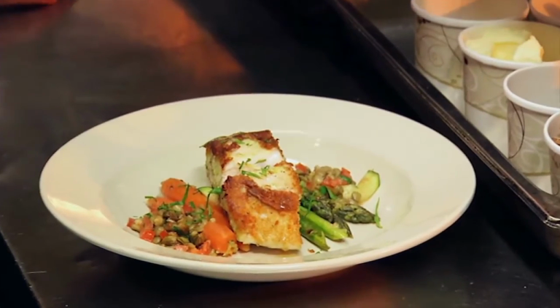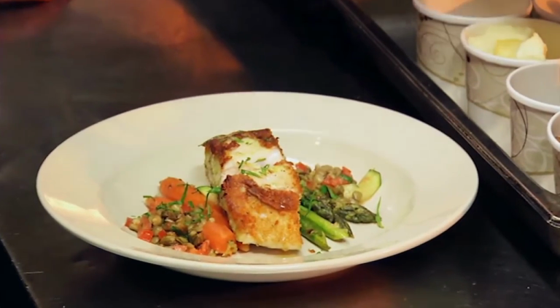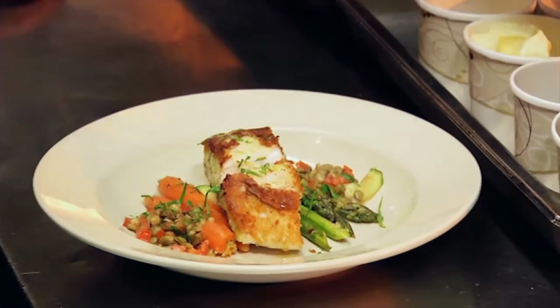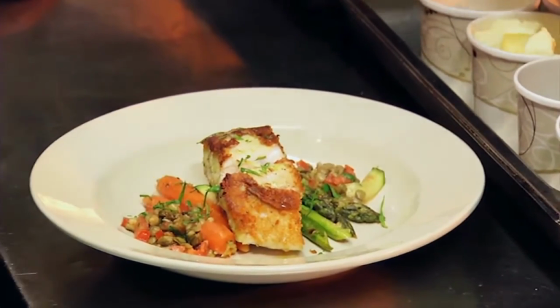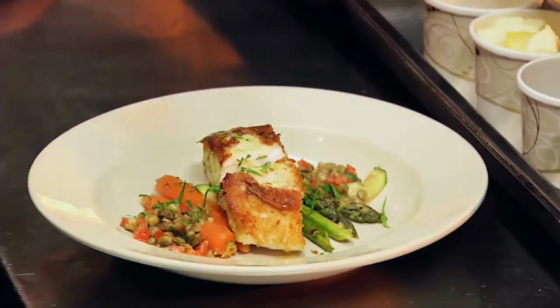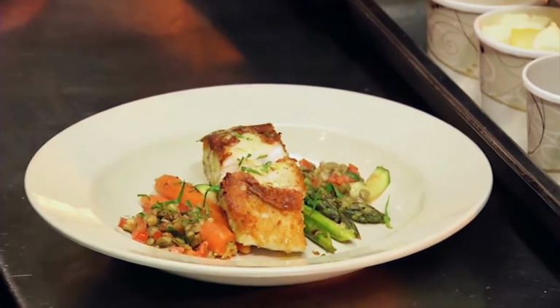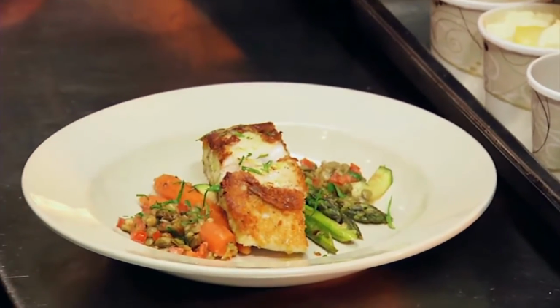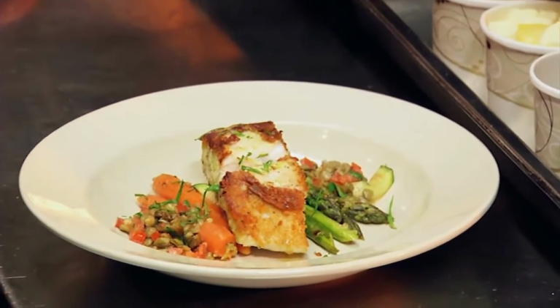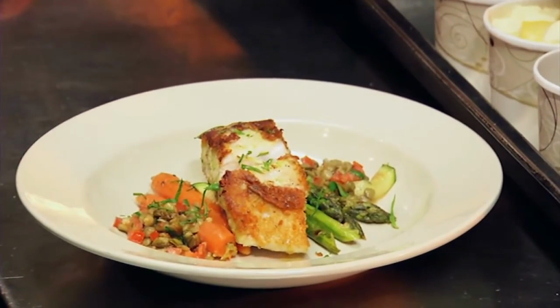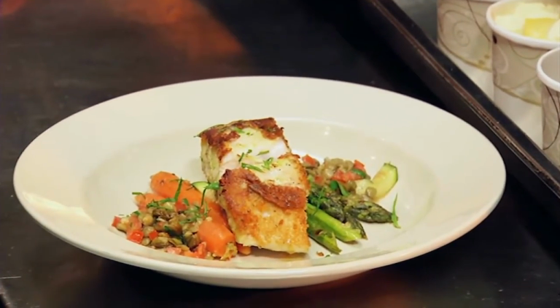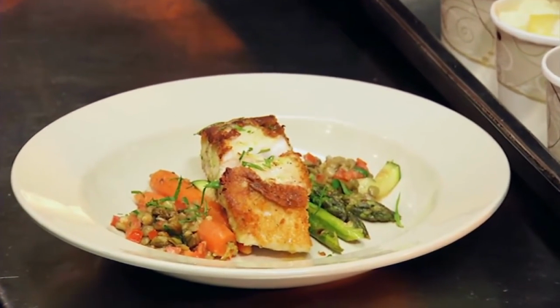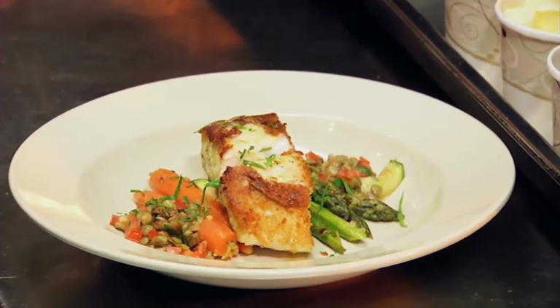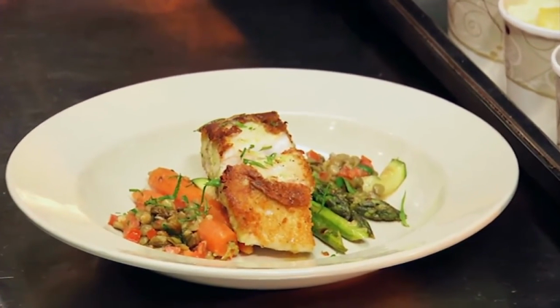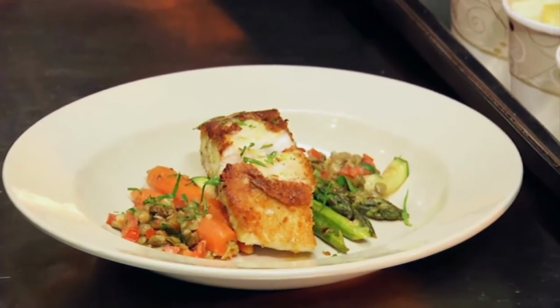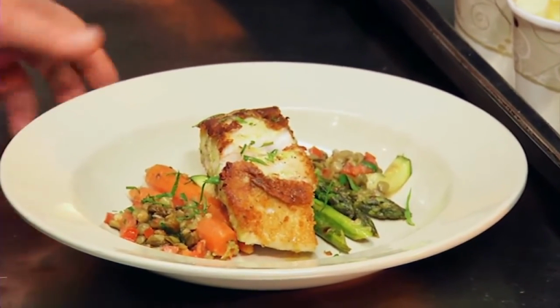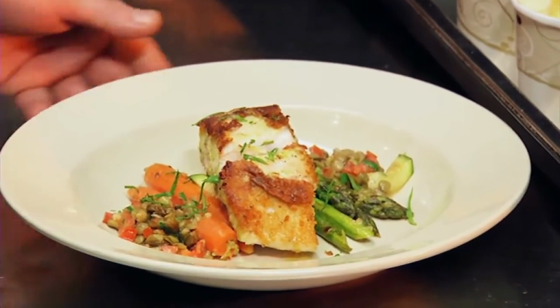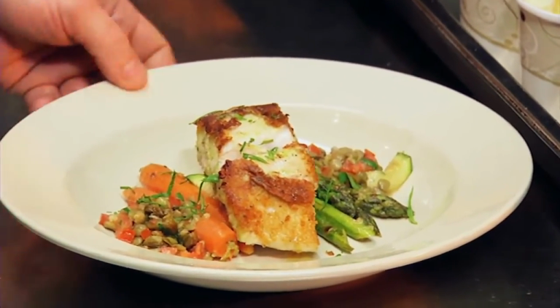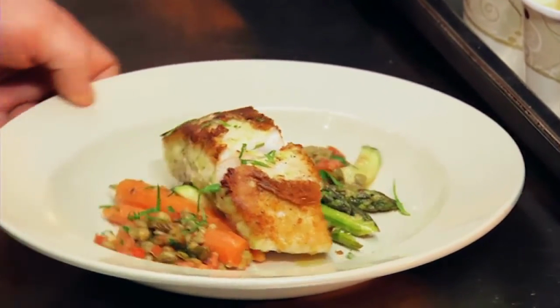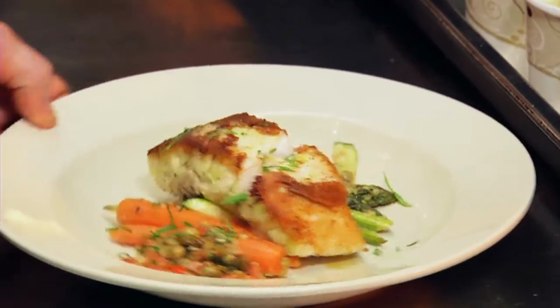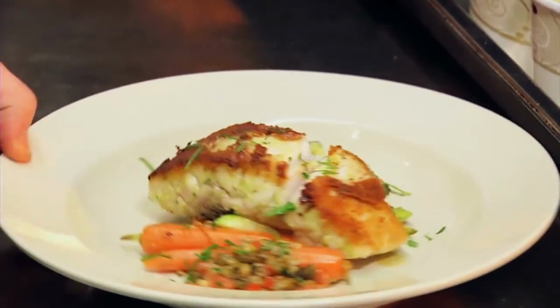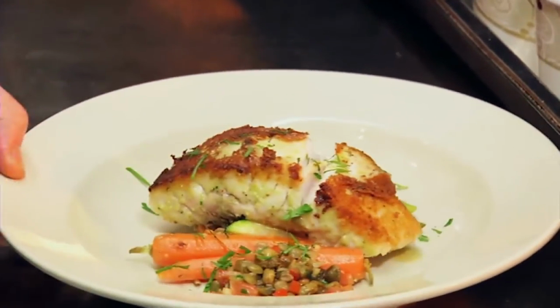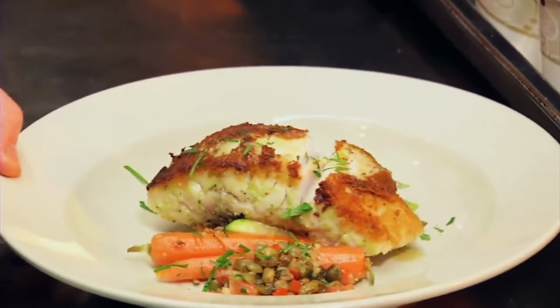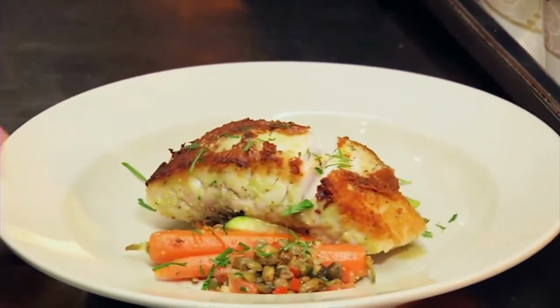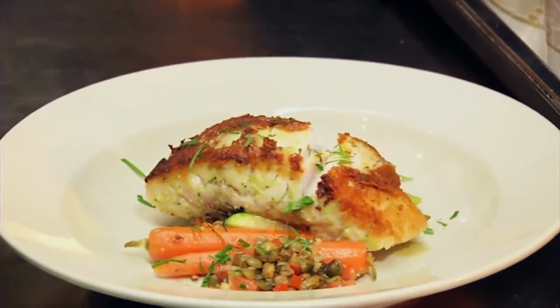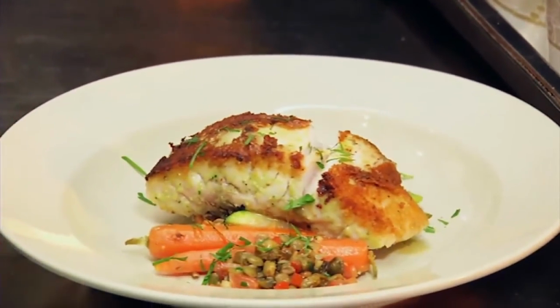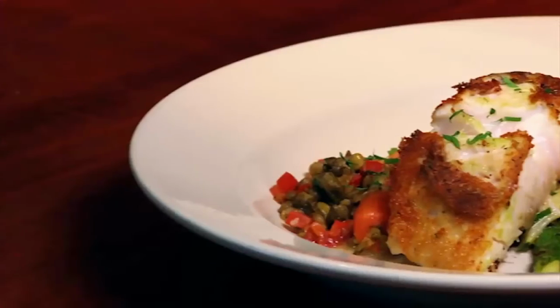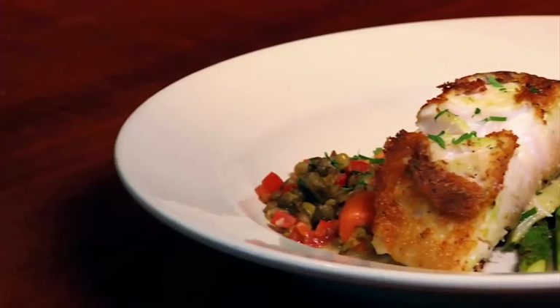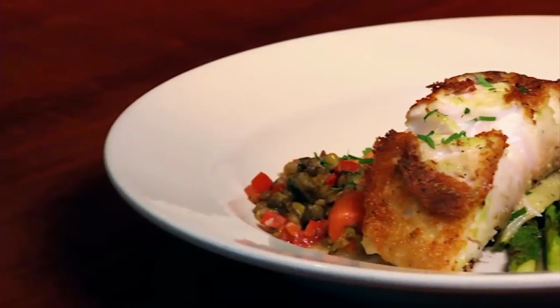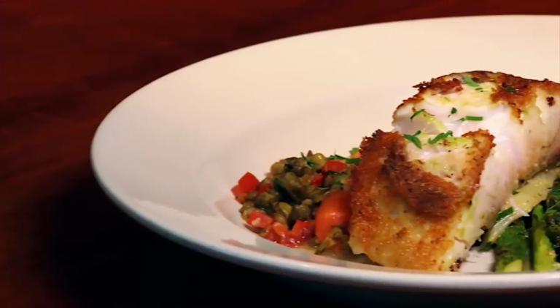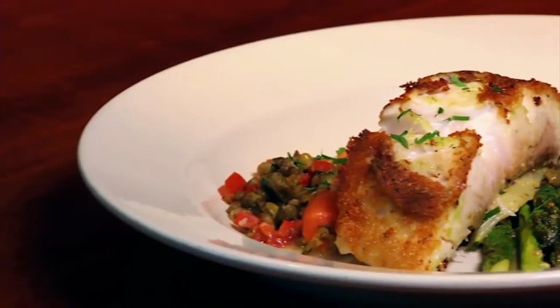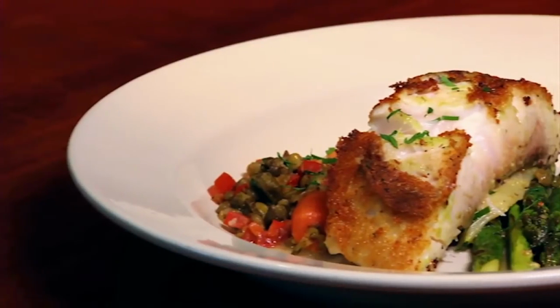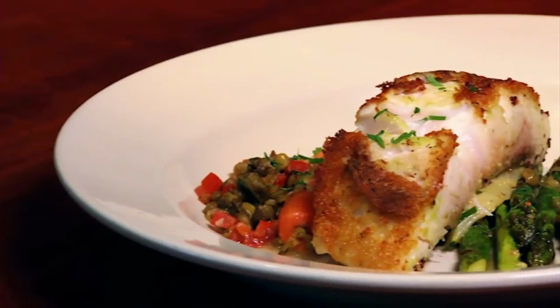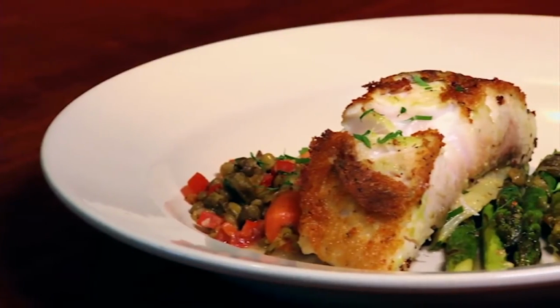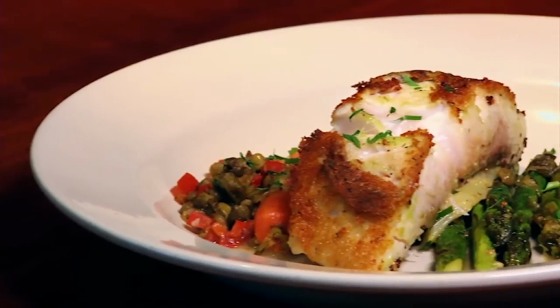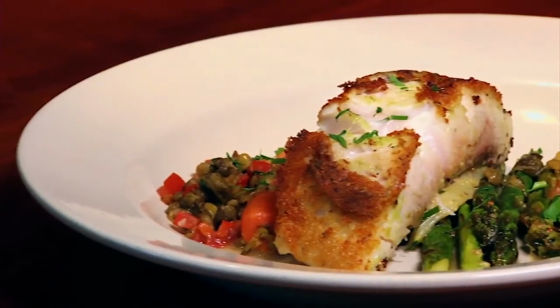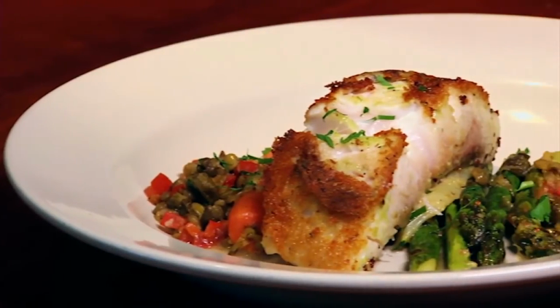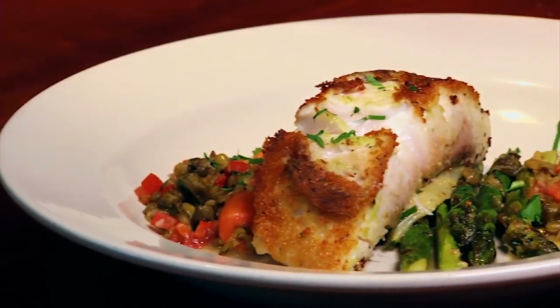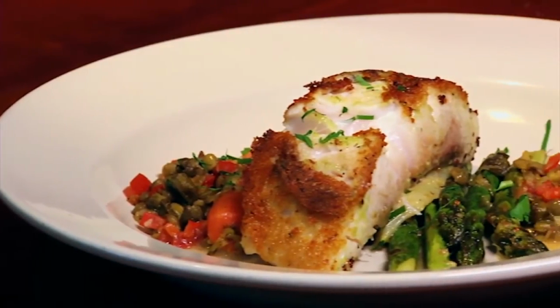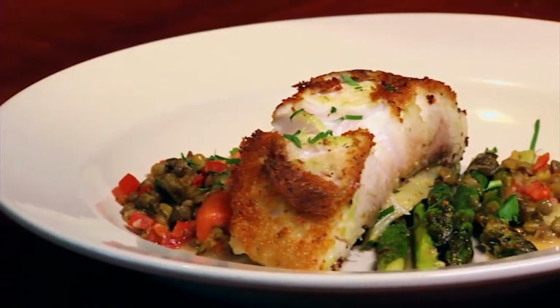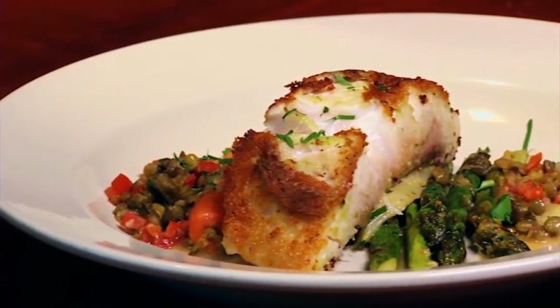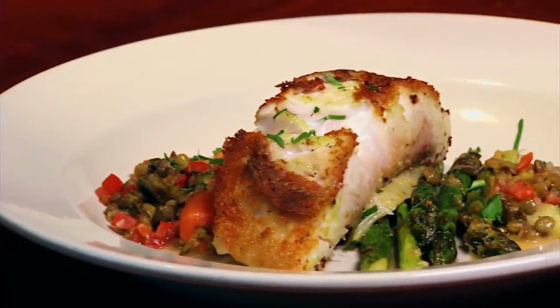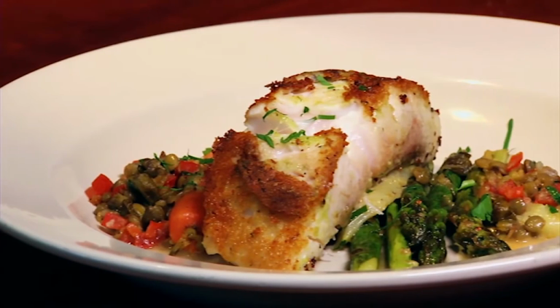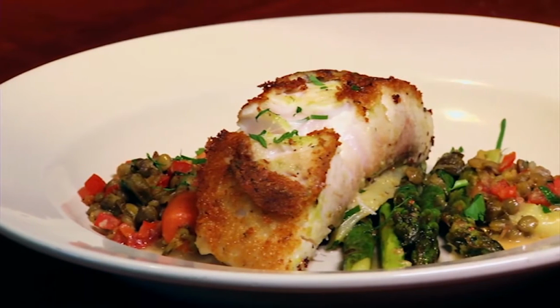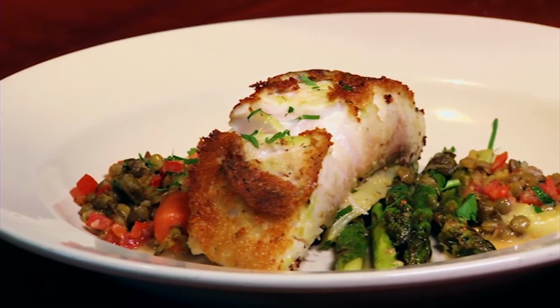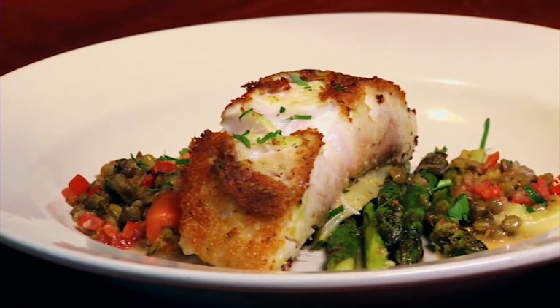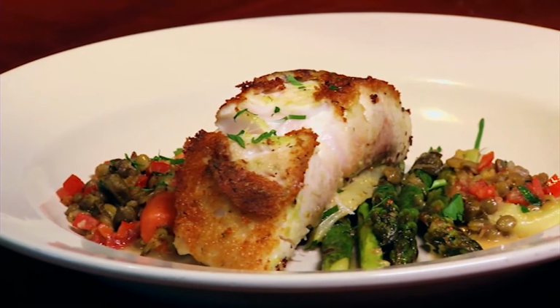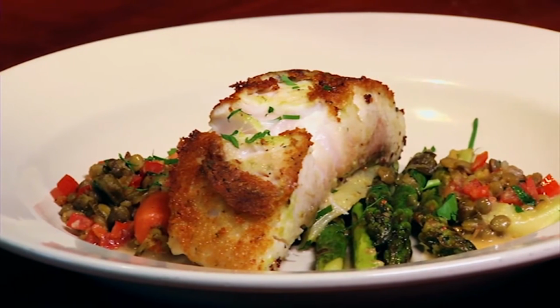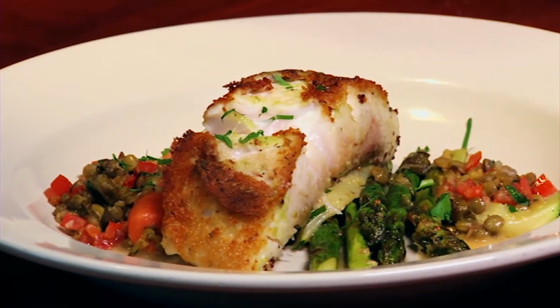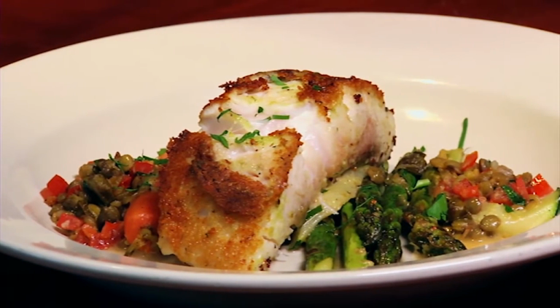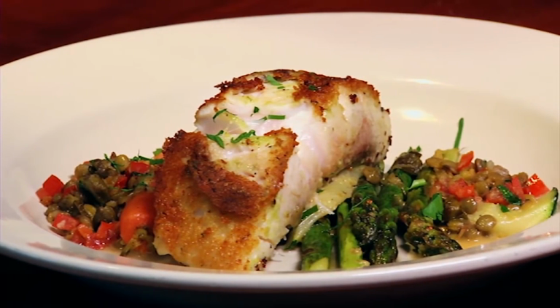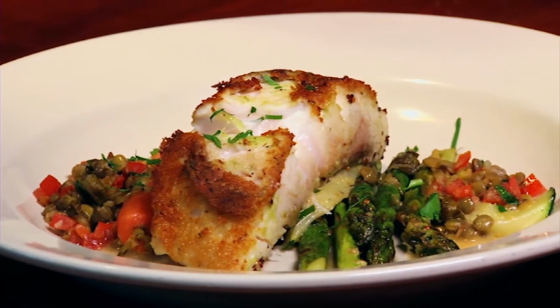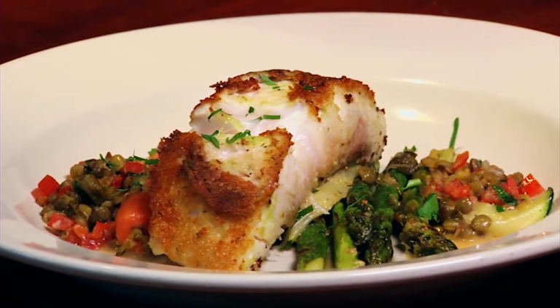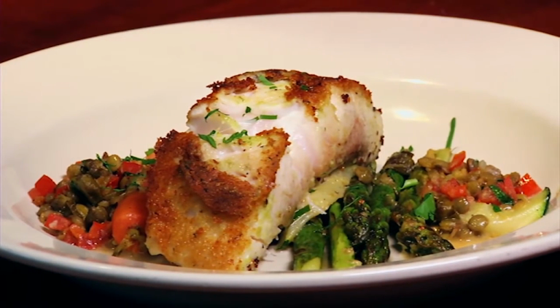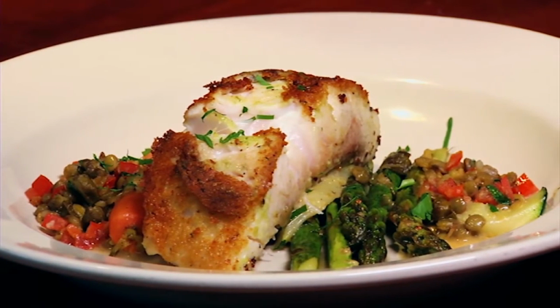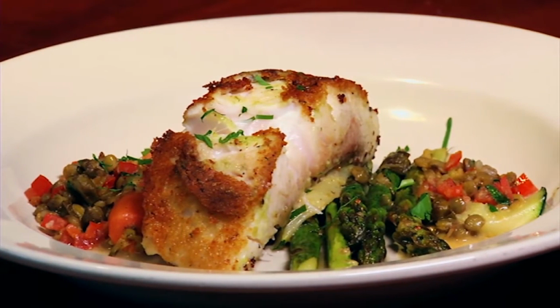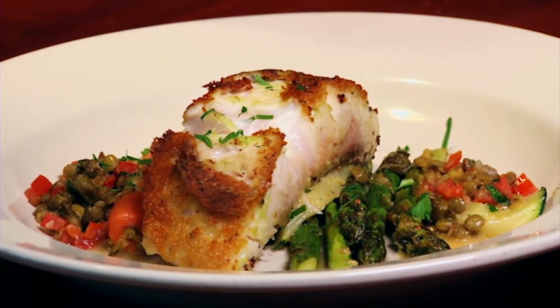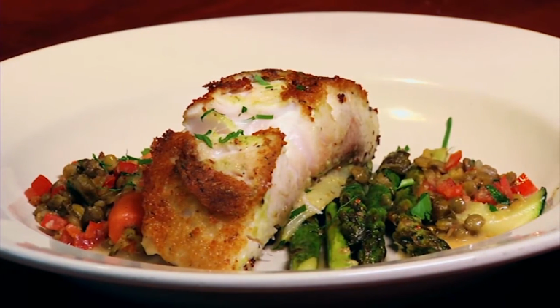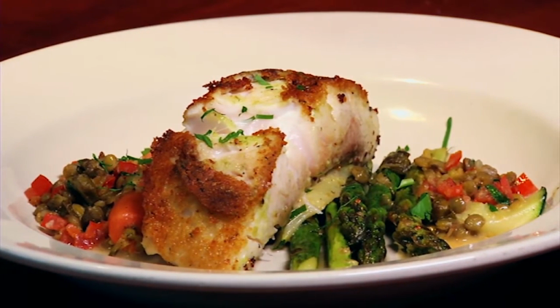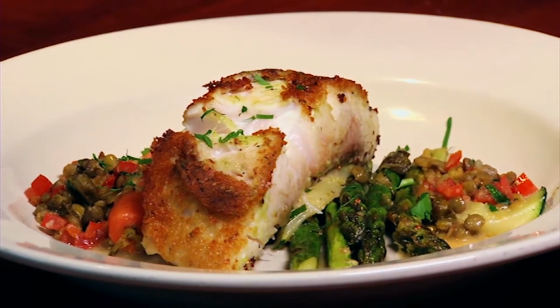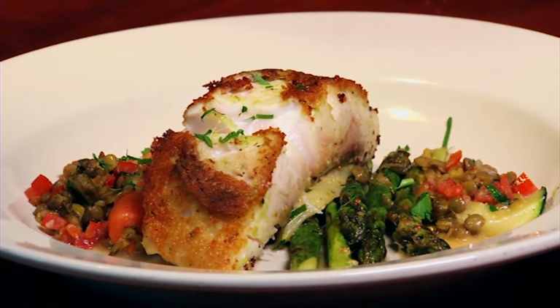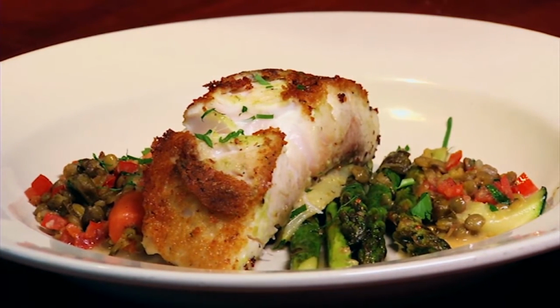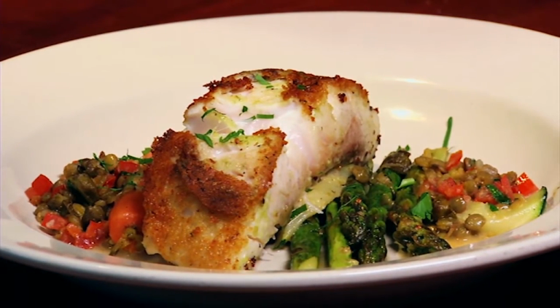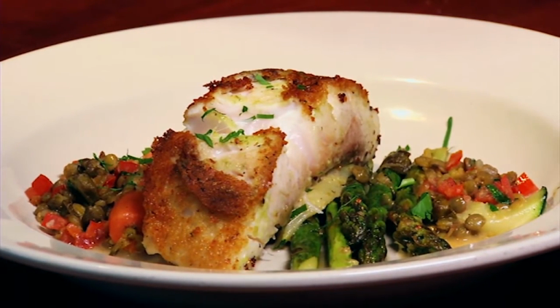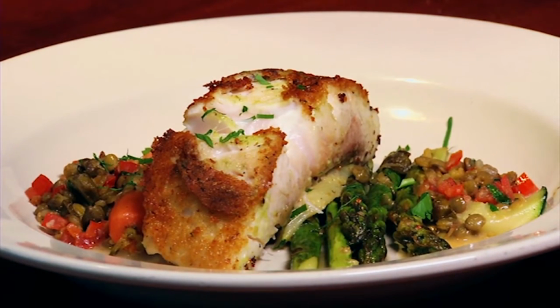Very simple. My name is Chef Allen at Teddy's. To get more recipes like this, you can visit foxnewsmagazine.com.